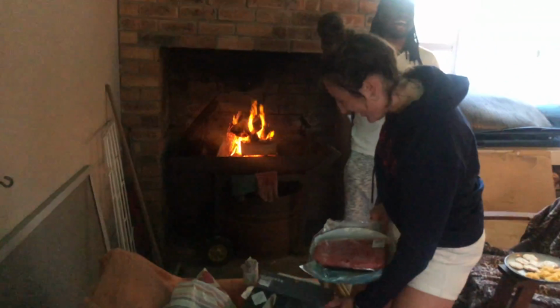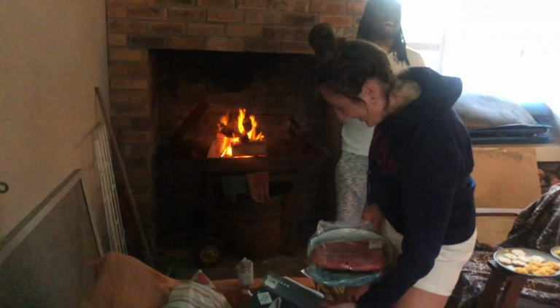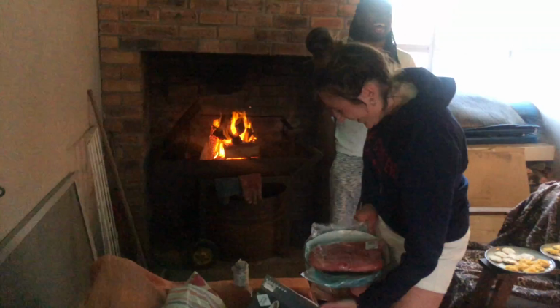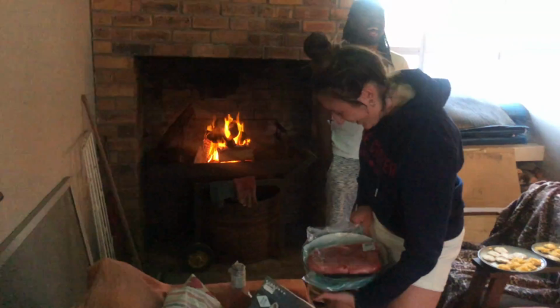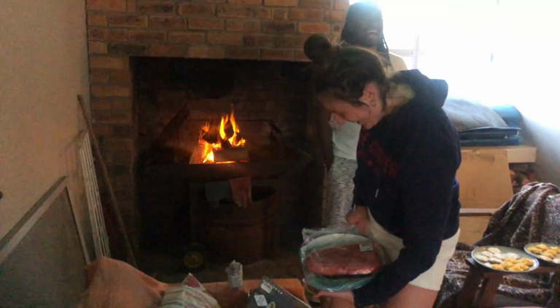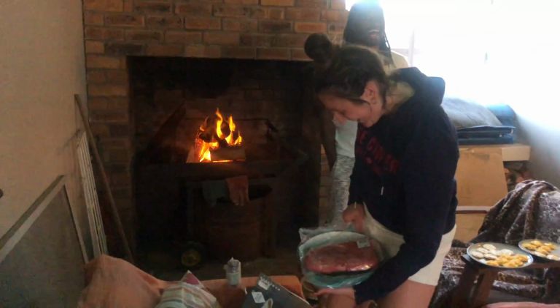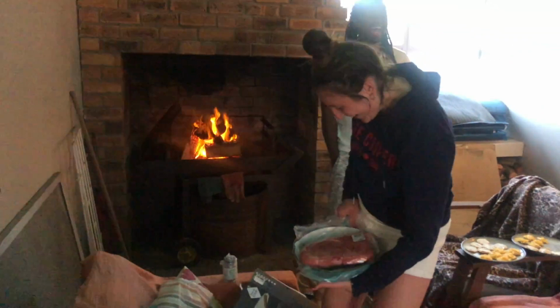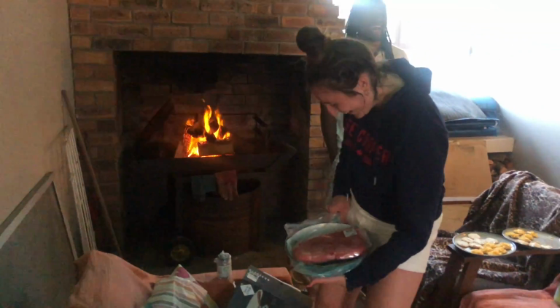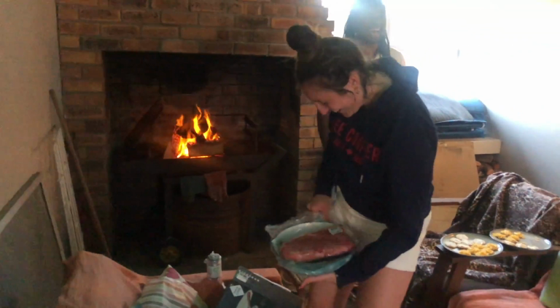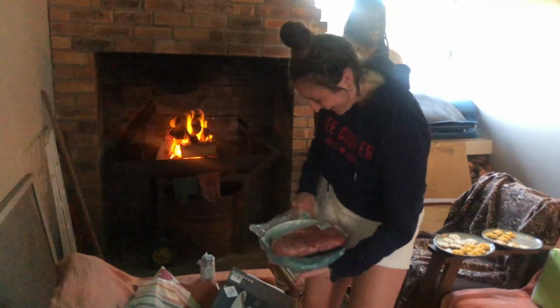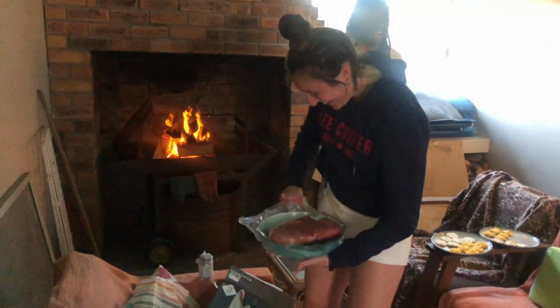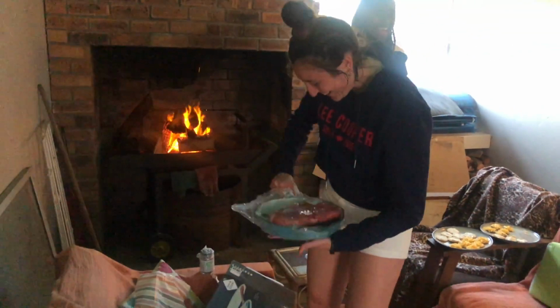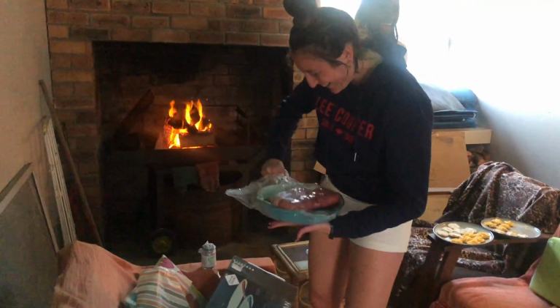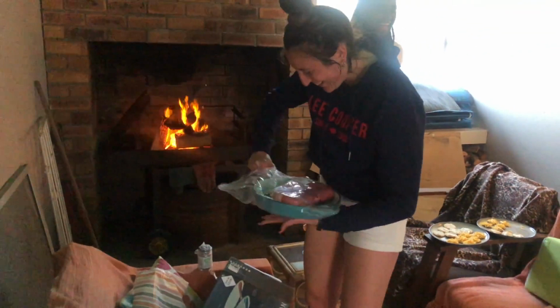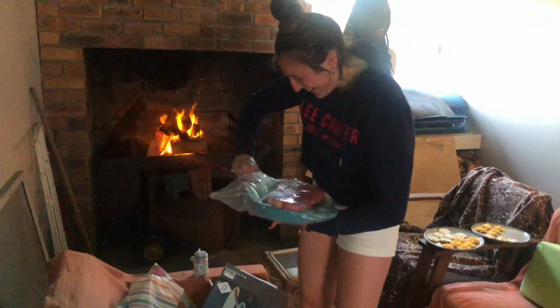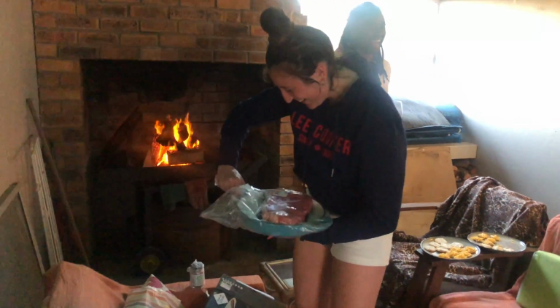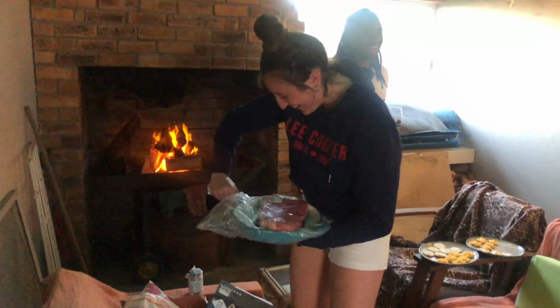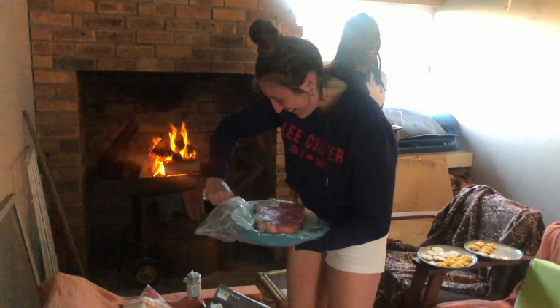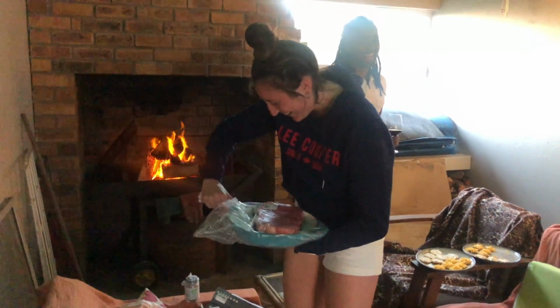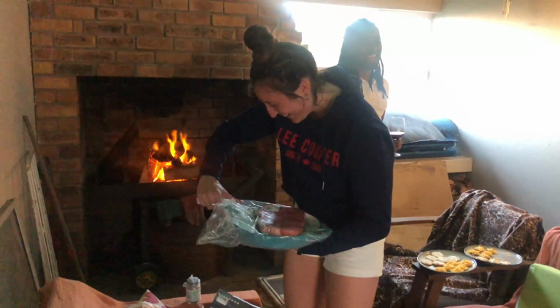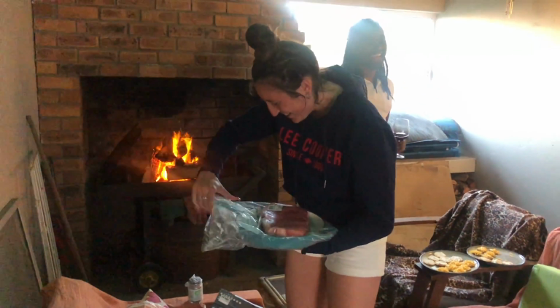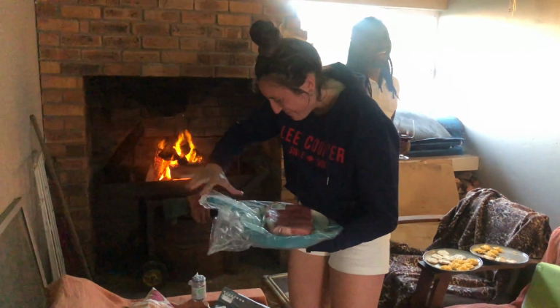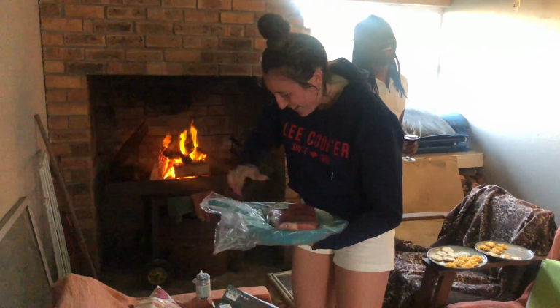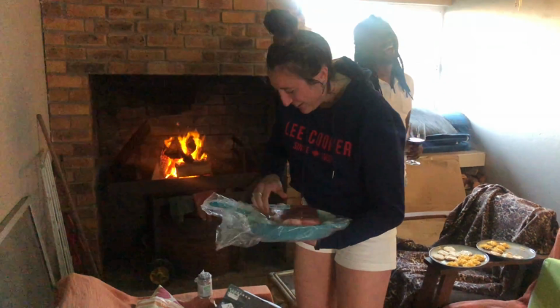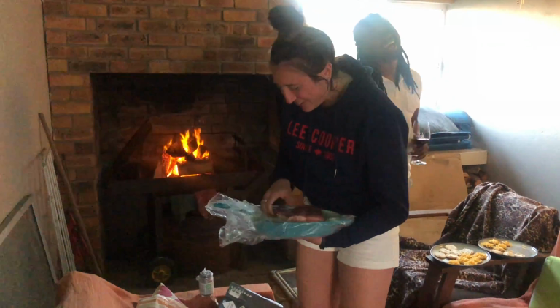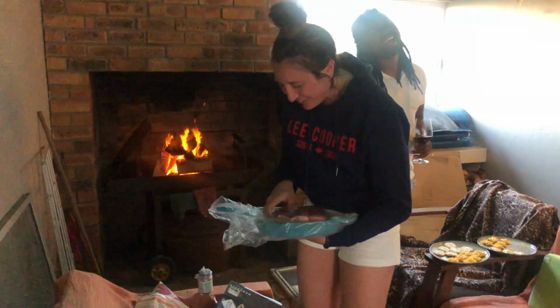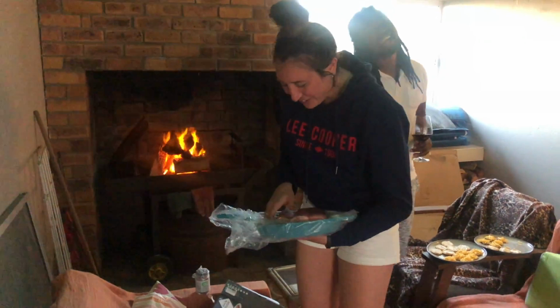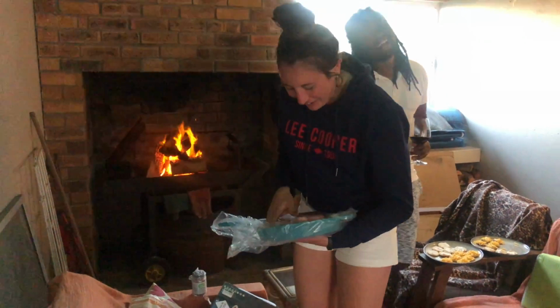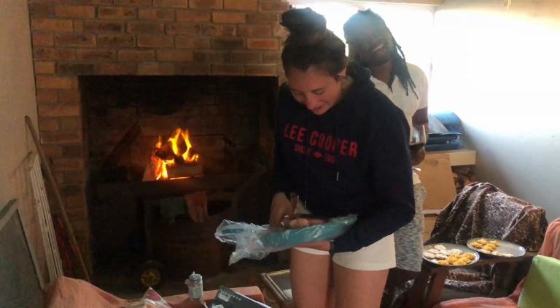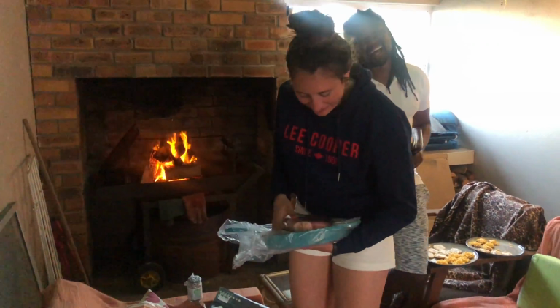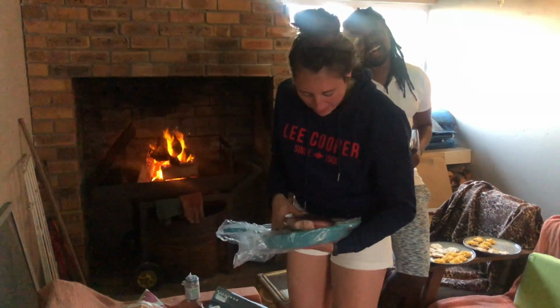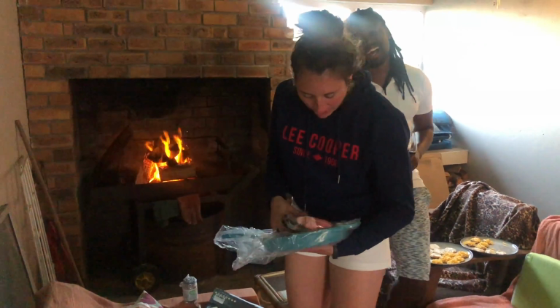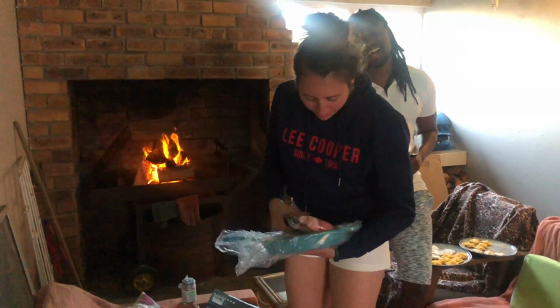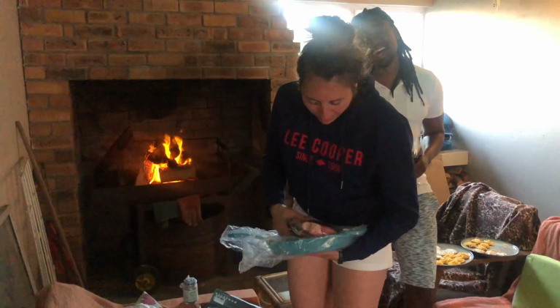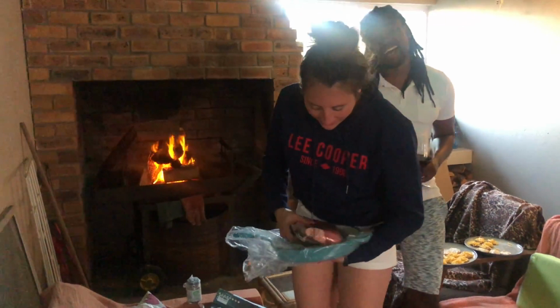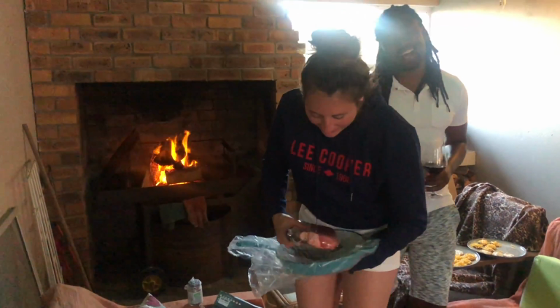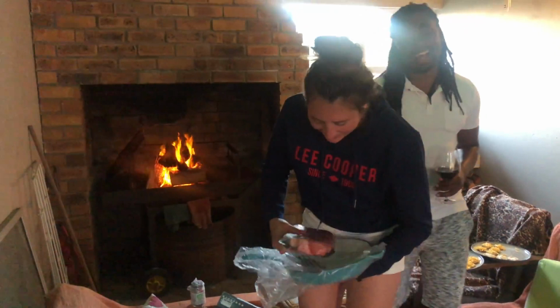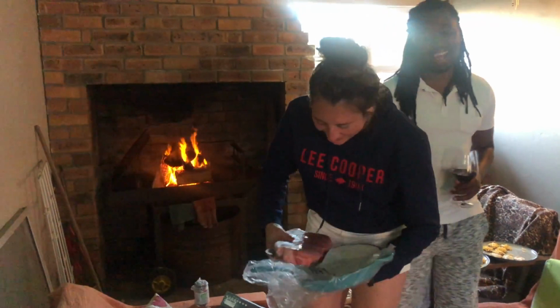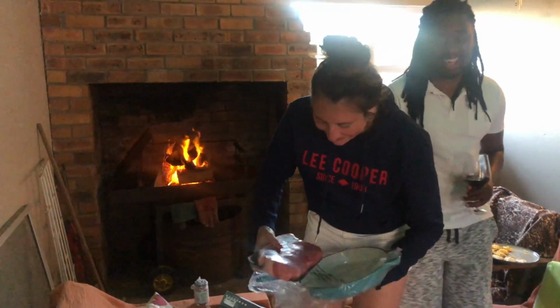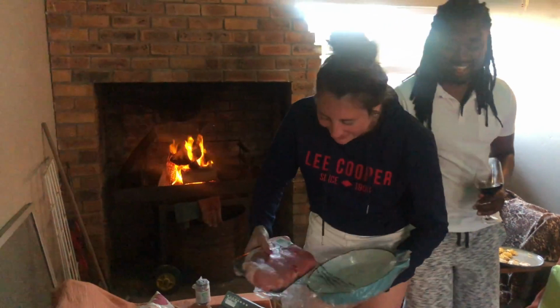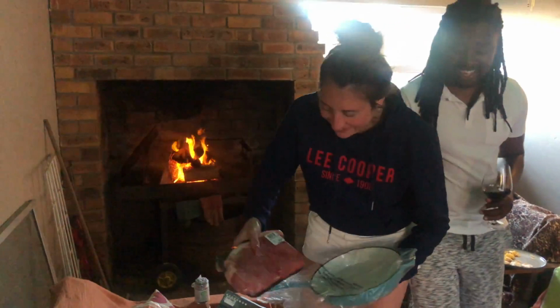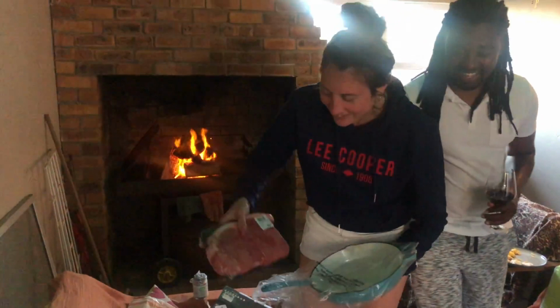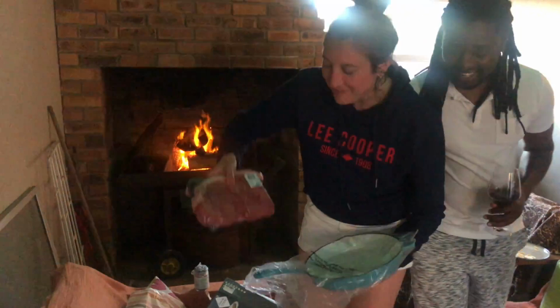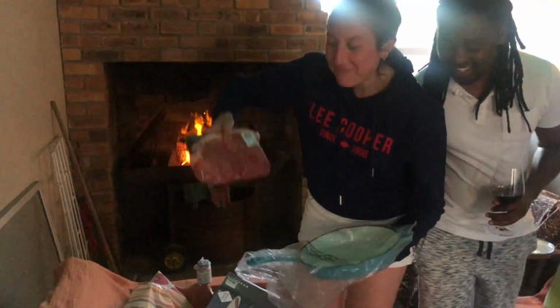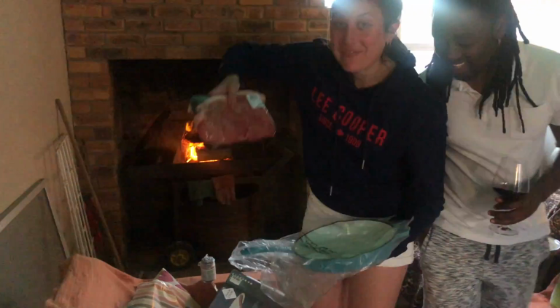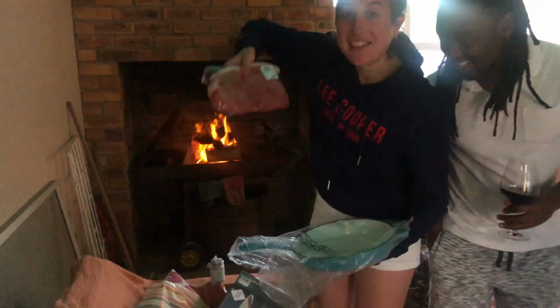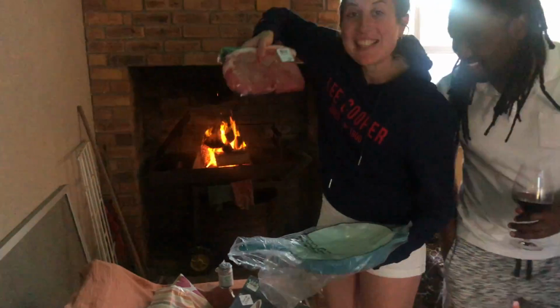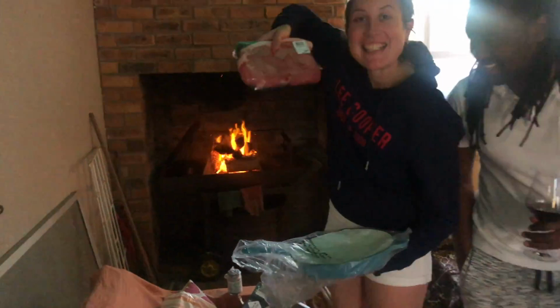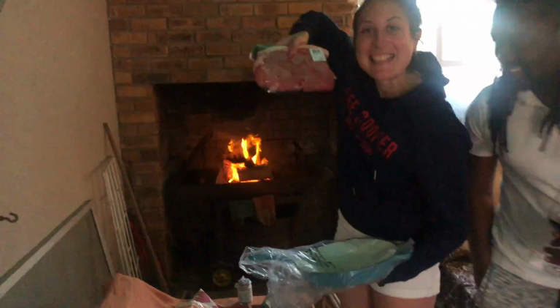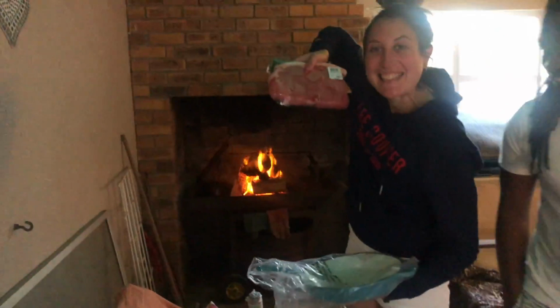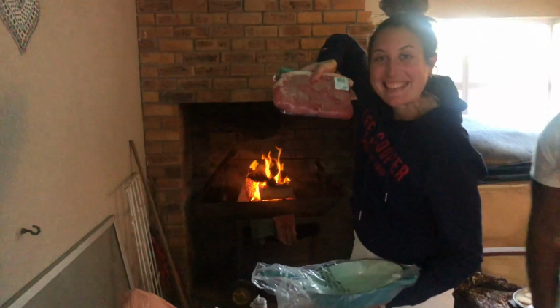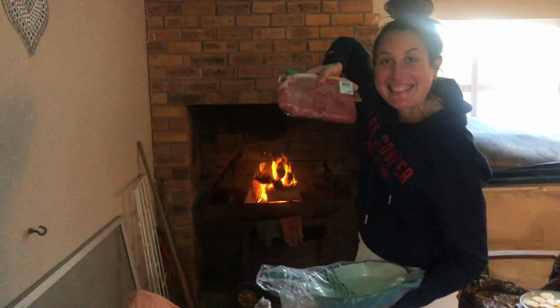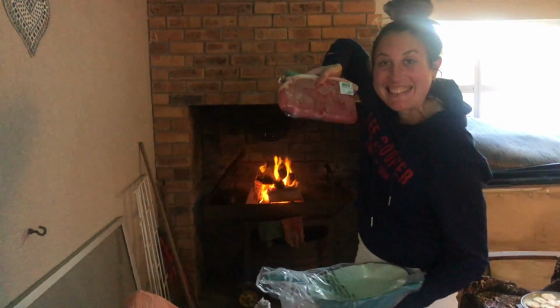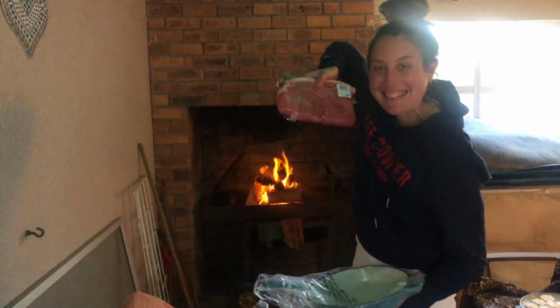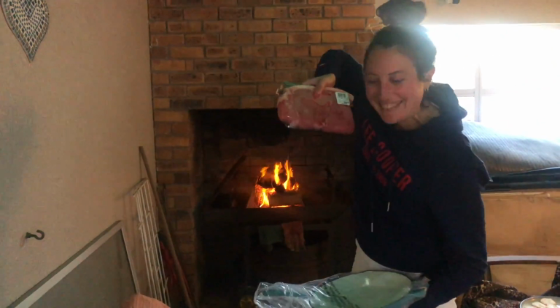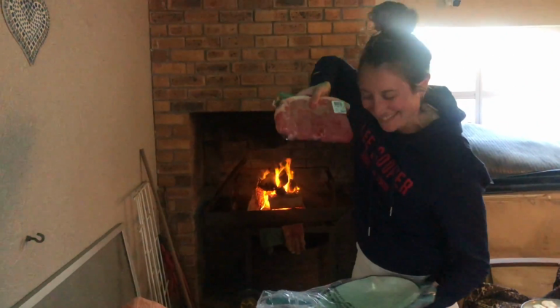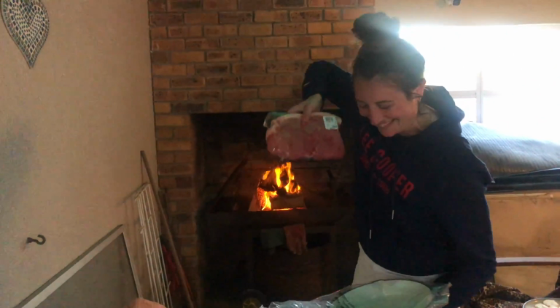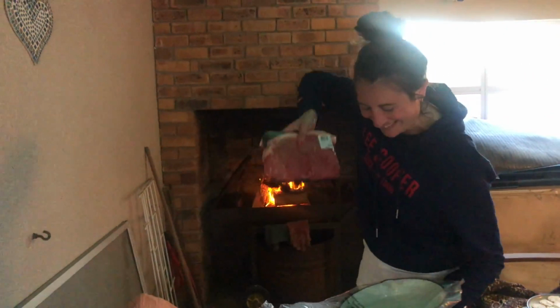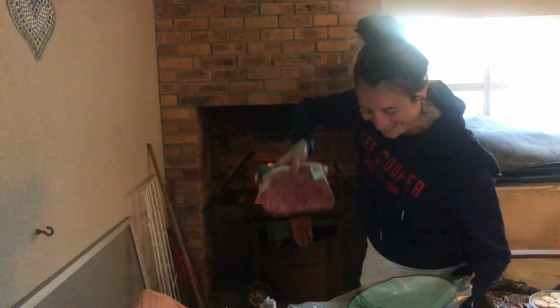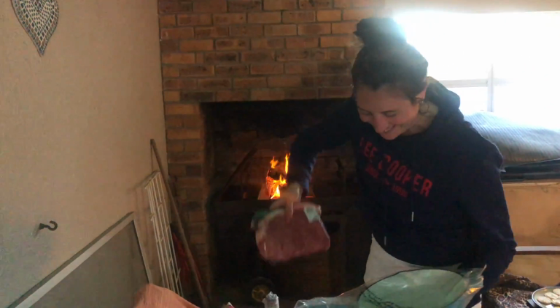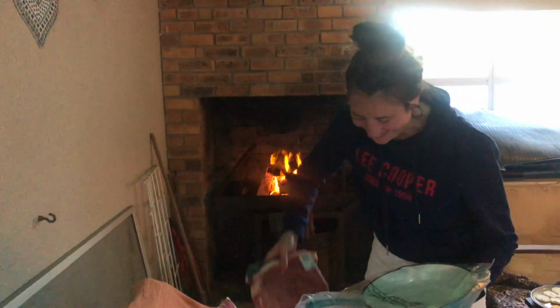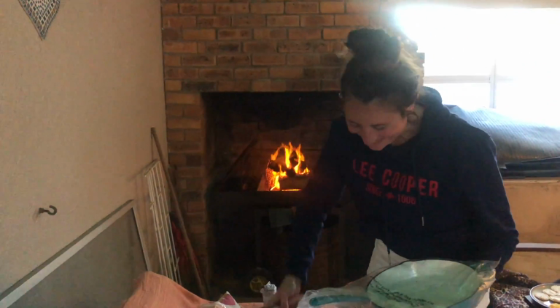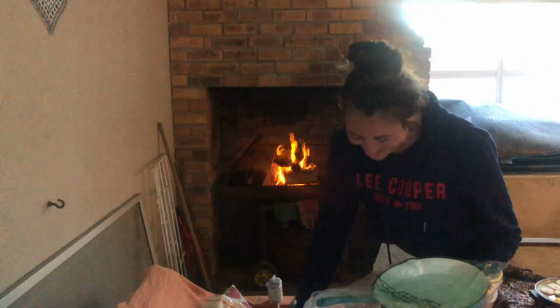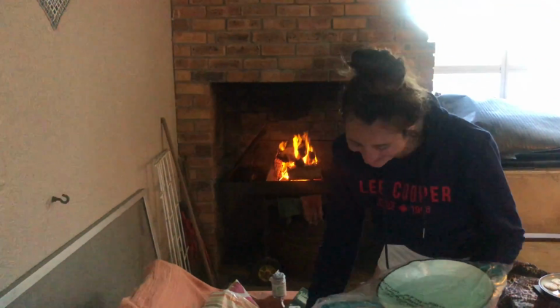Look at the beautiful colour. Oh wow. Oh nice.